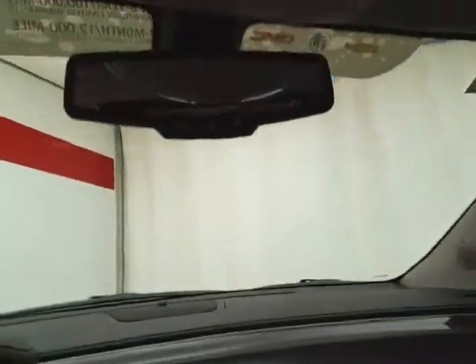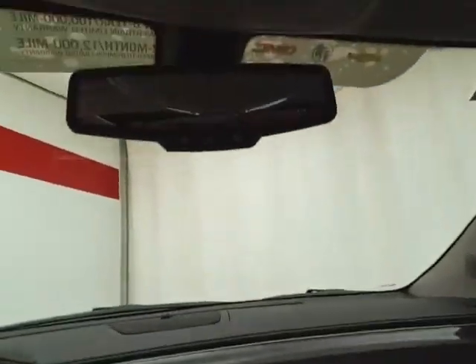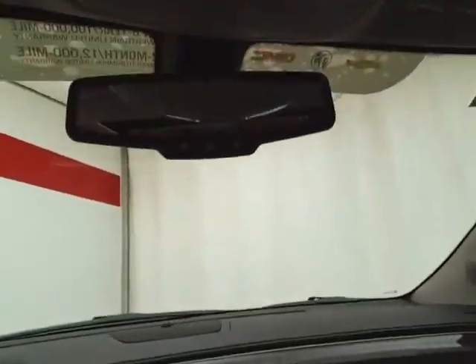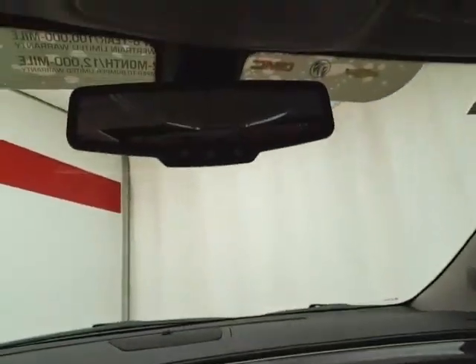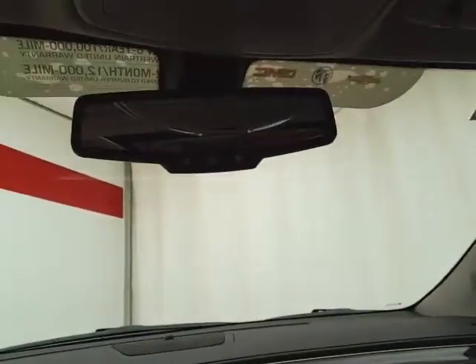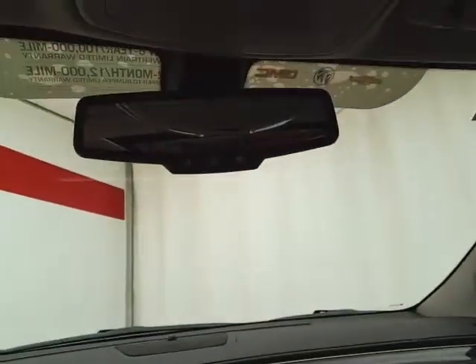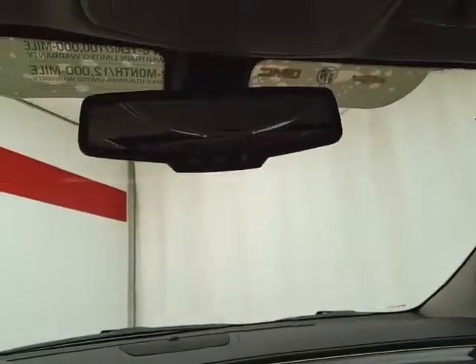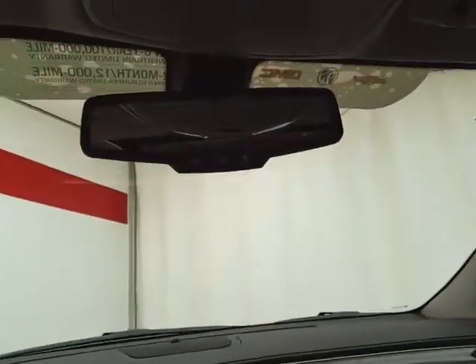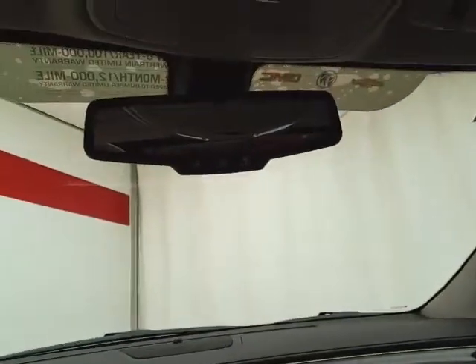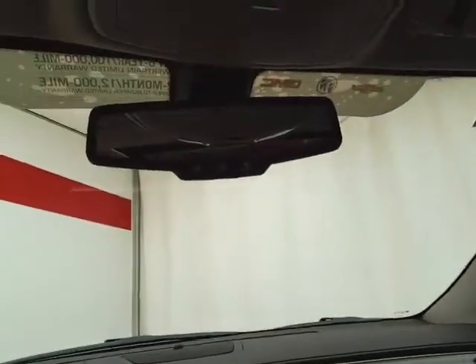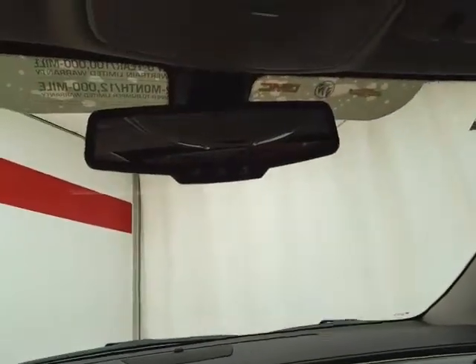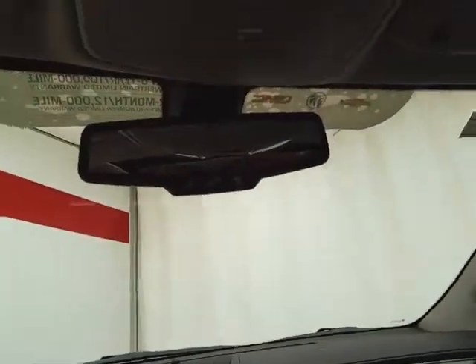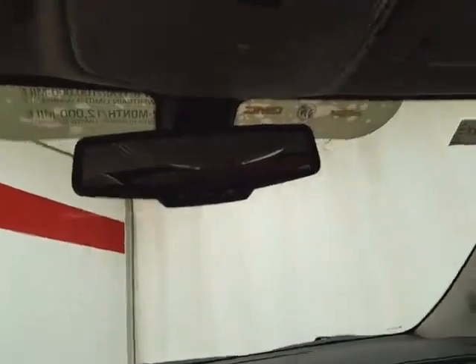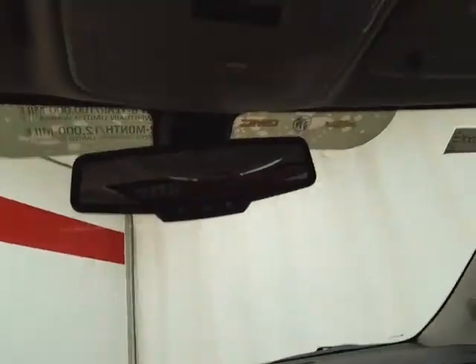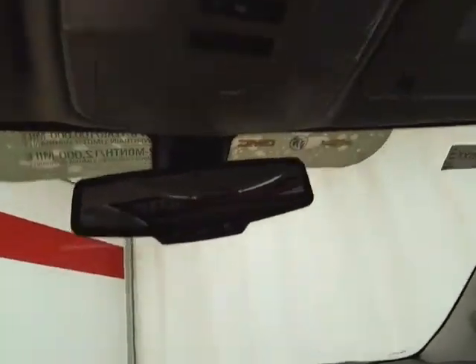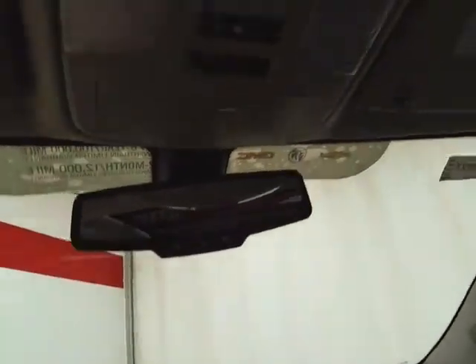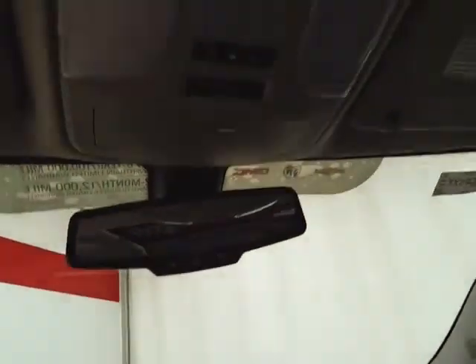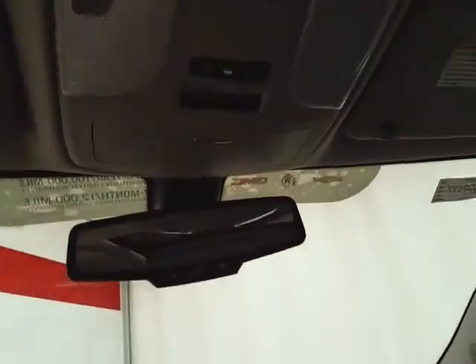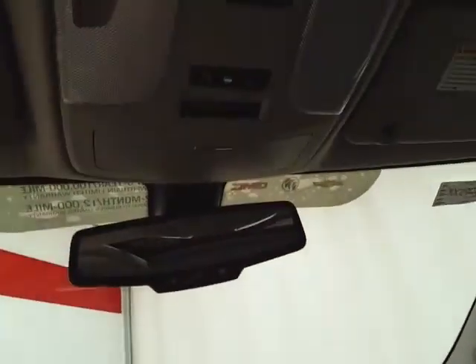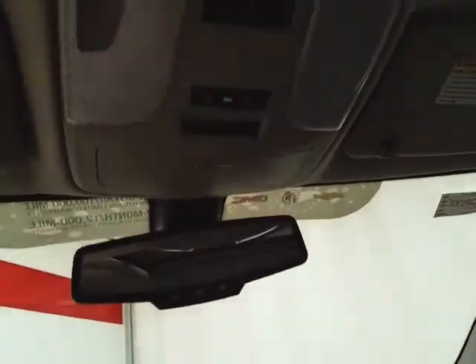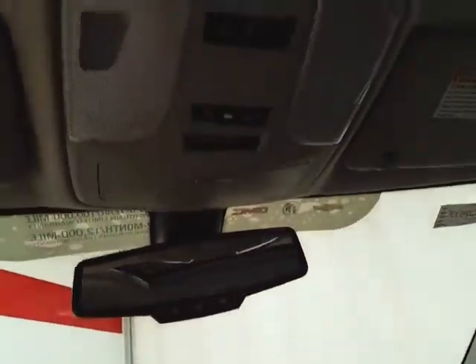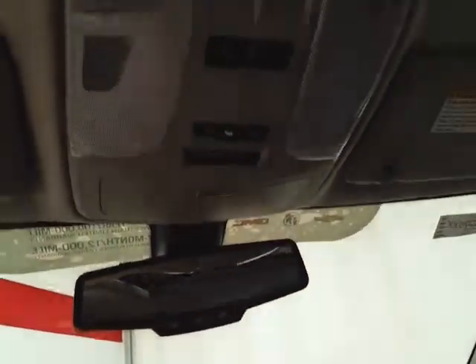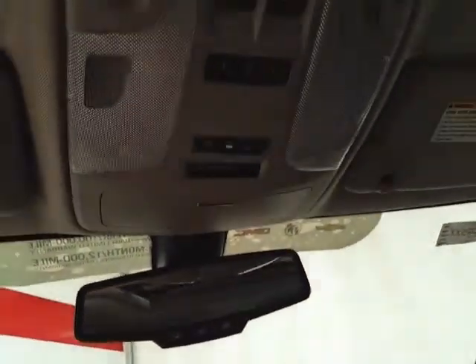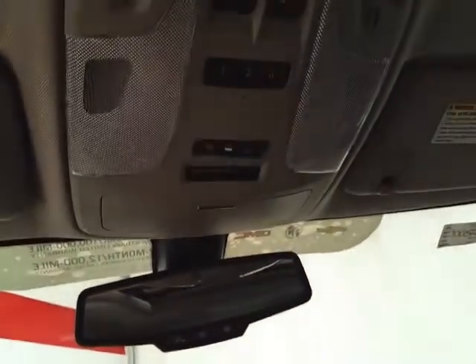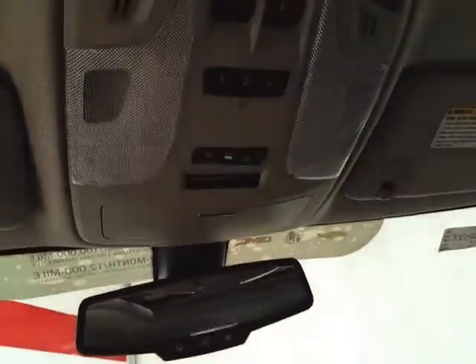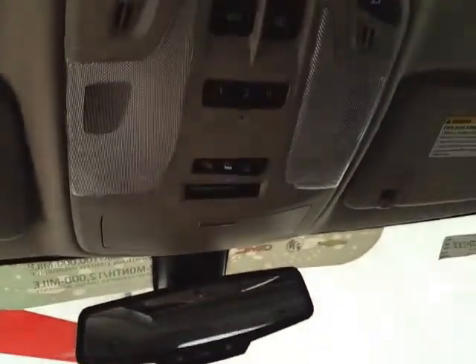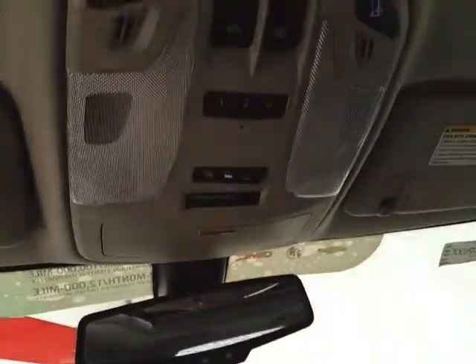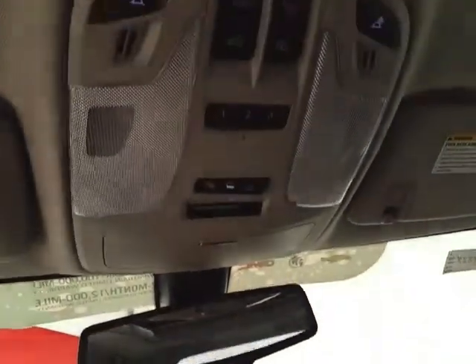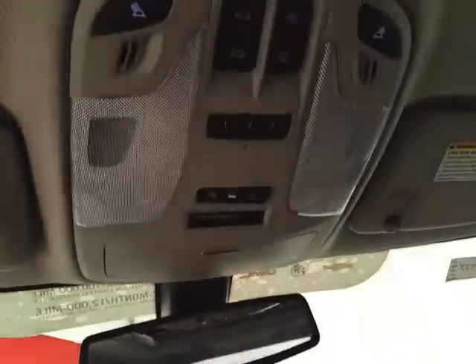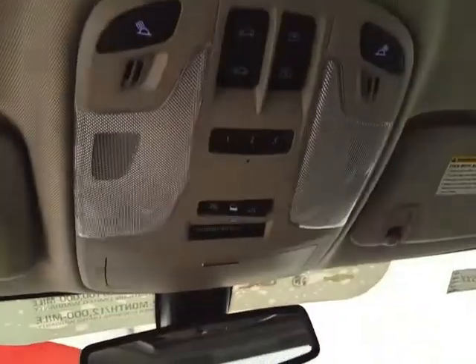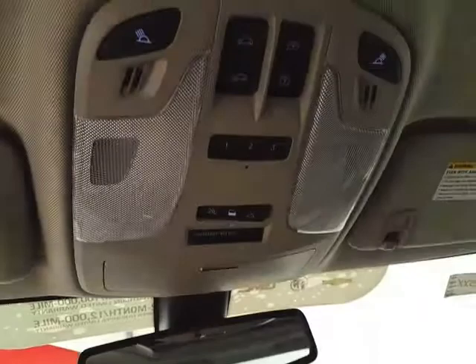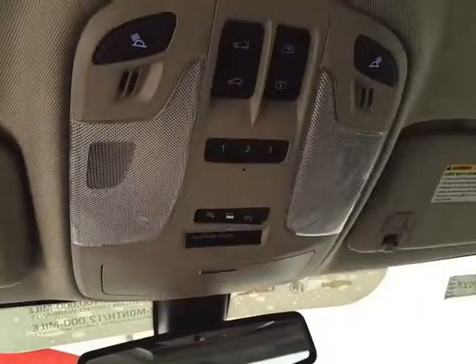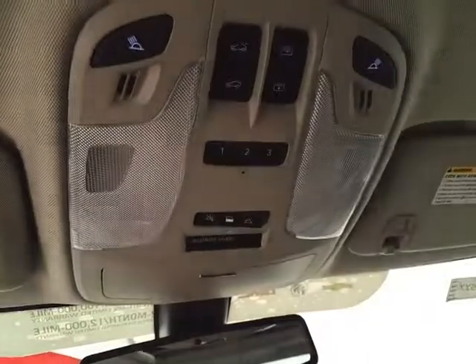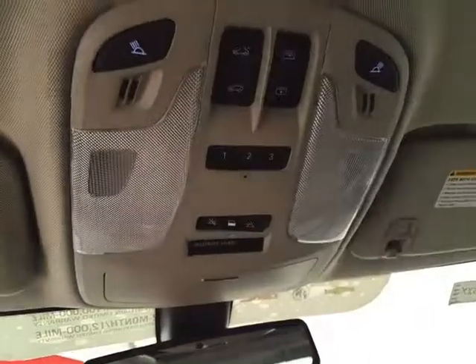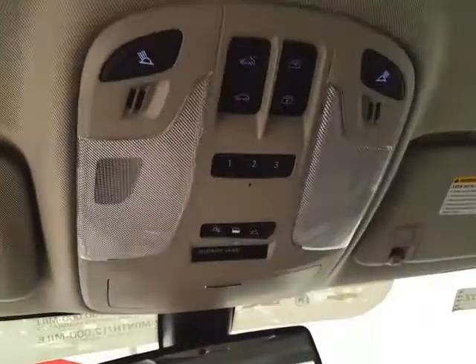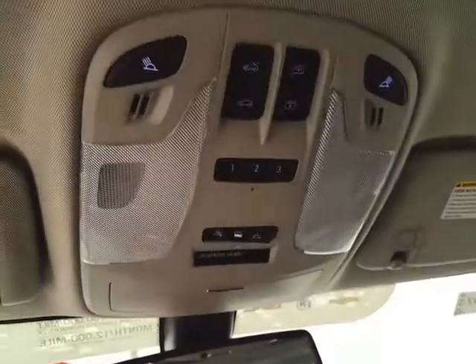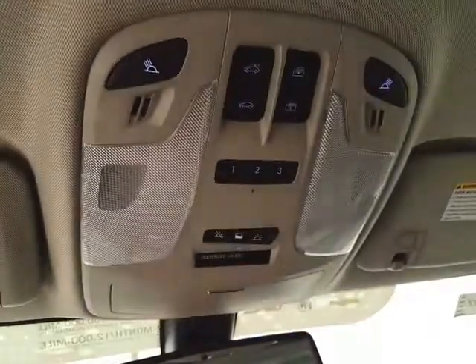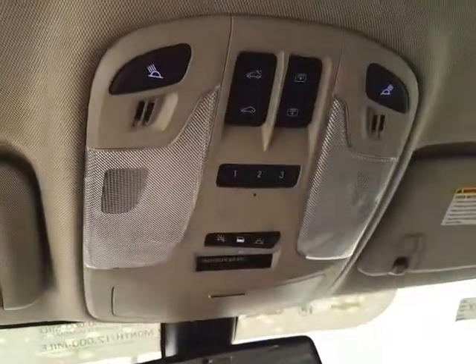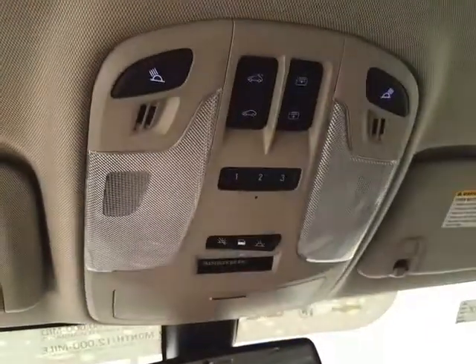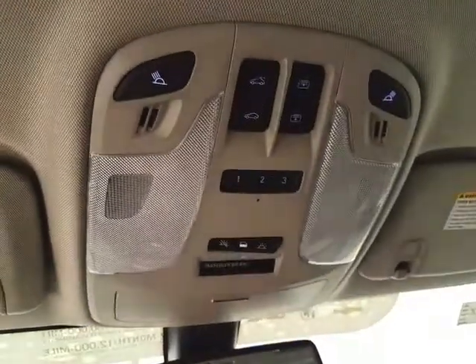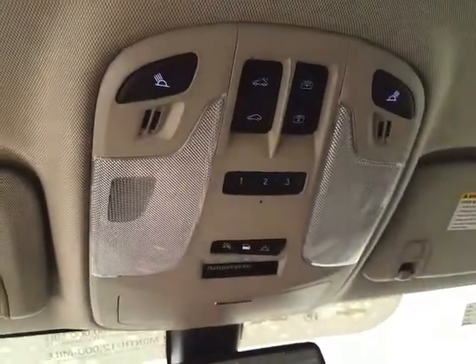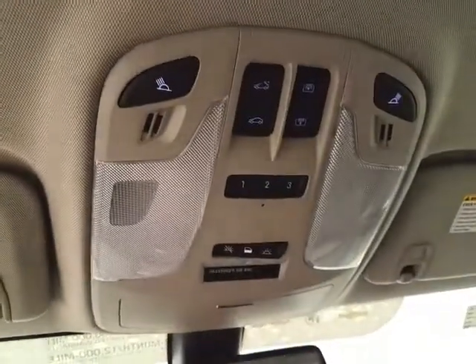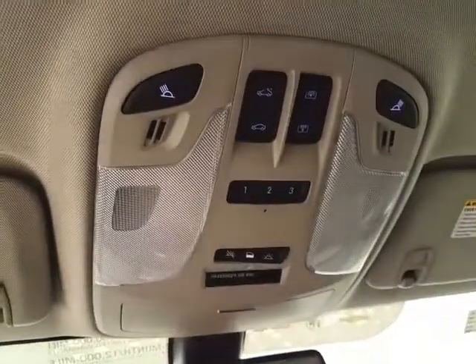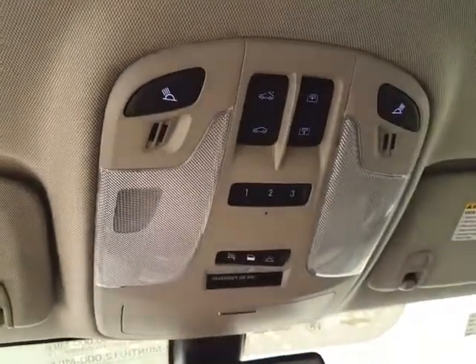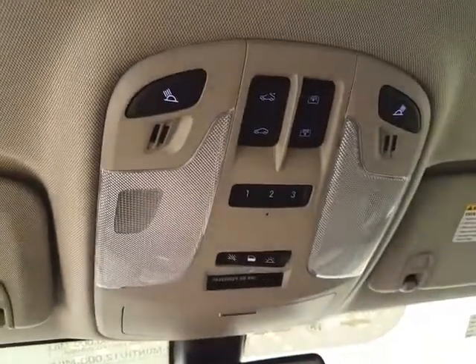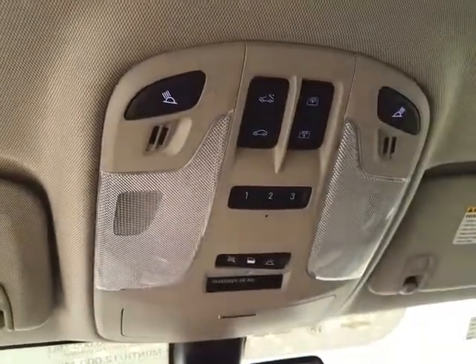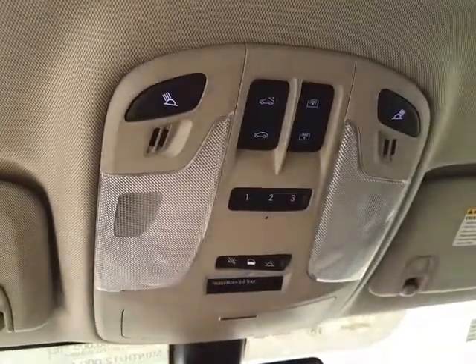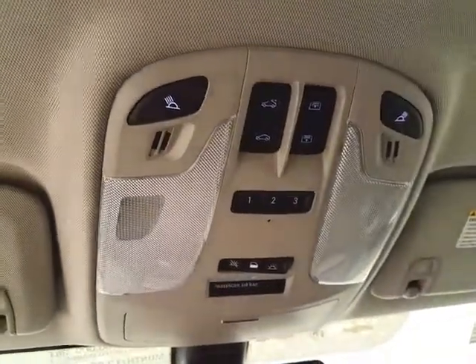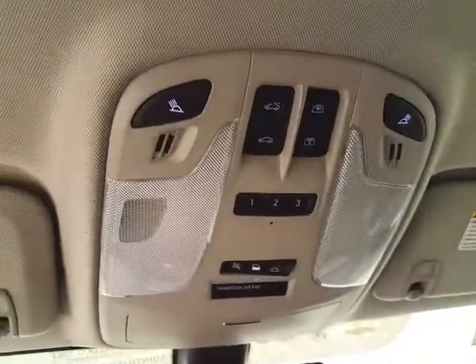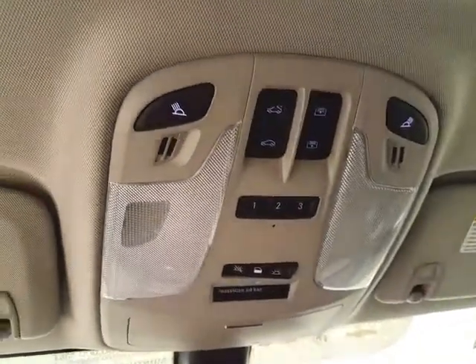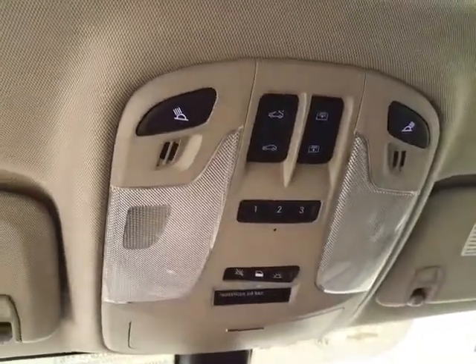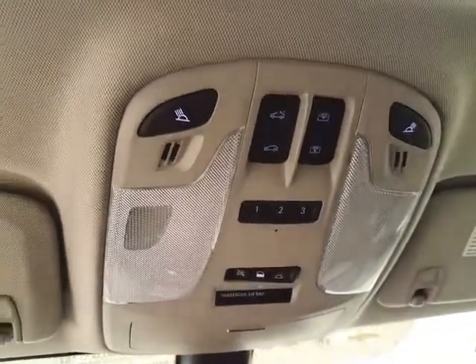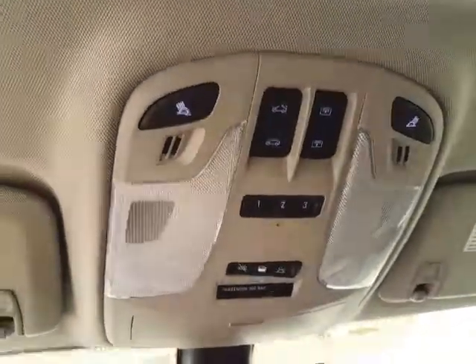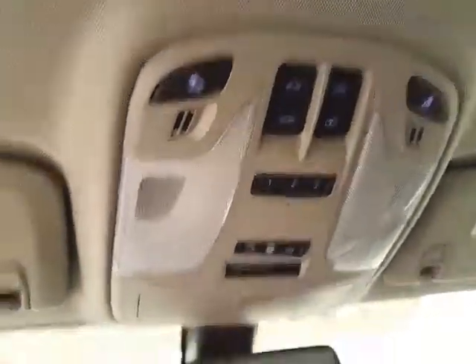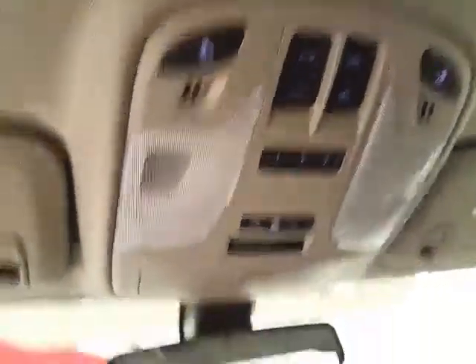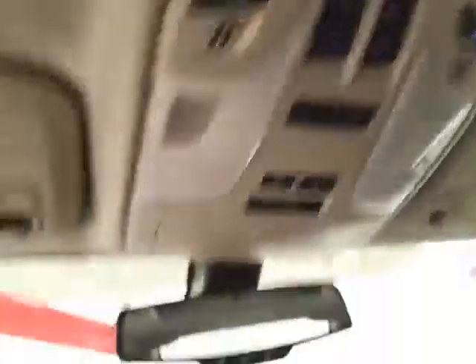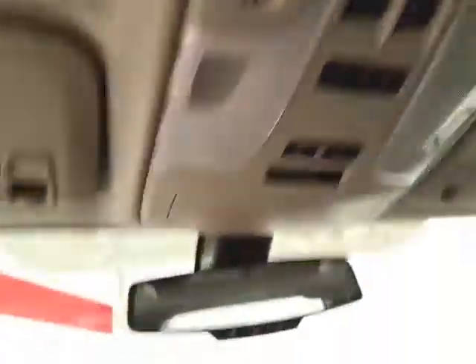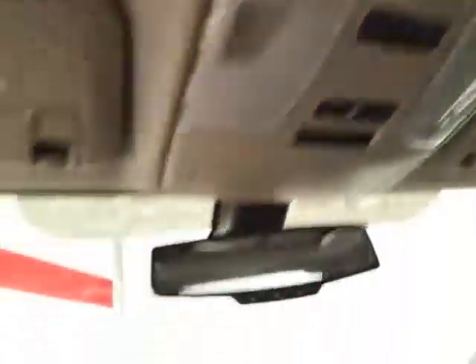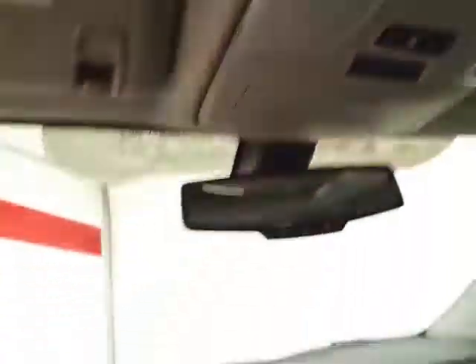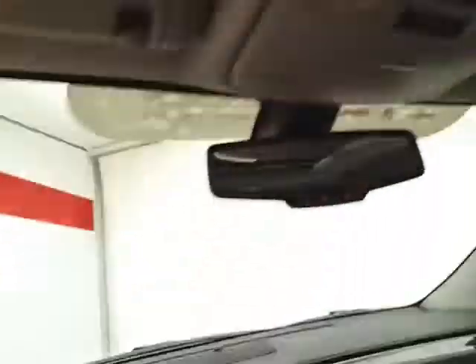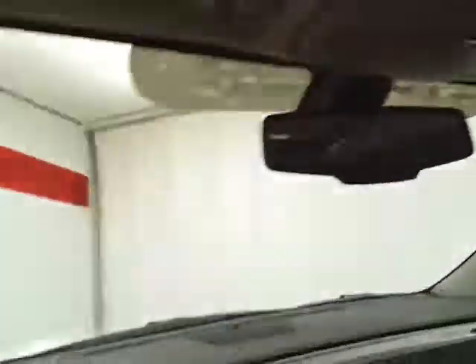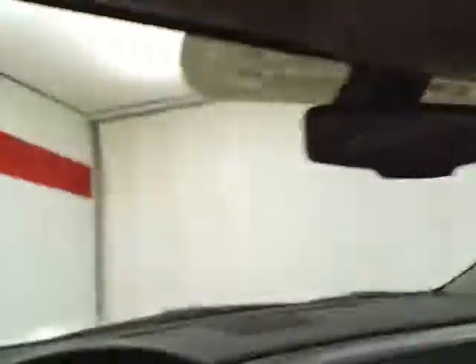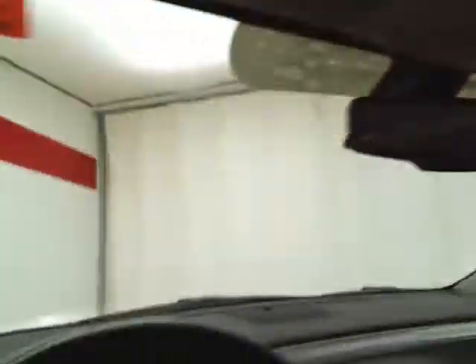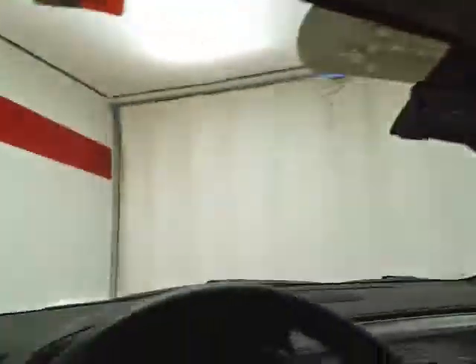Overhead, there's an auto-dimming mirror and a HomeLink transmitter for a garage door opener, along with power moonroof and power sunshade controls.